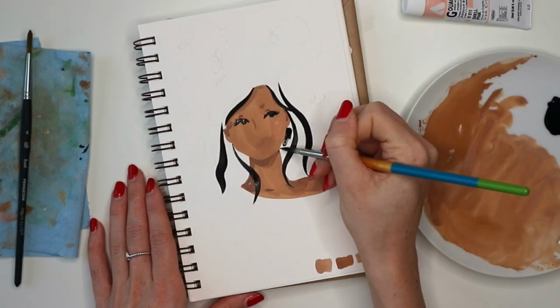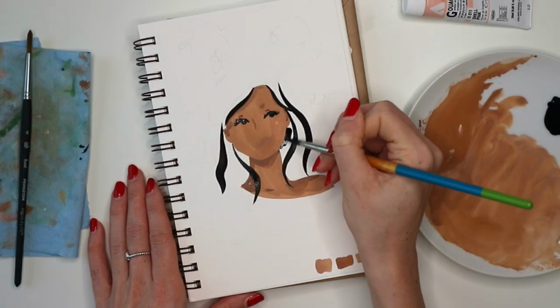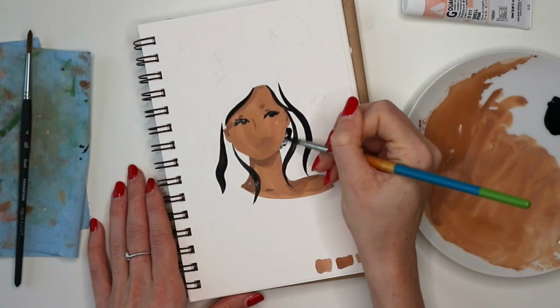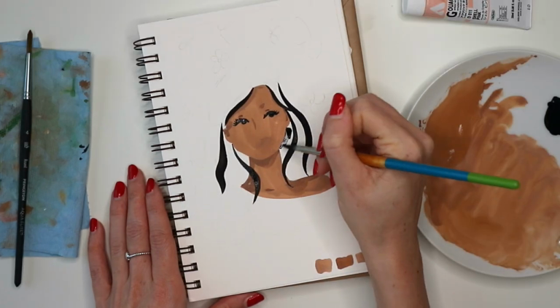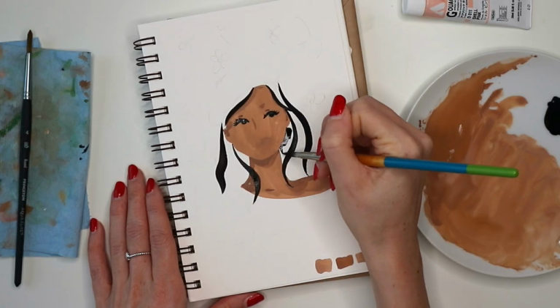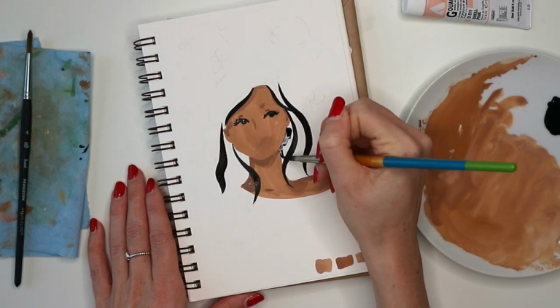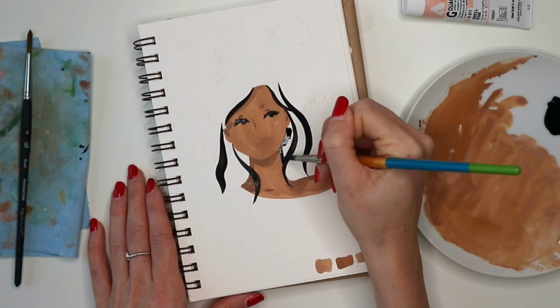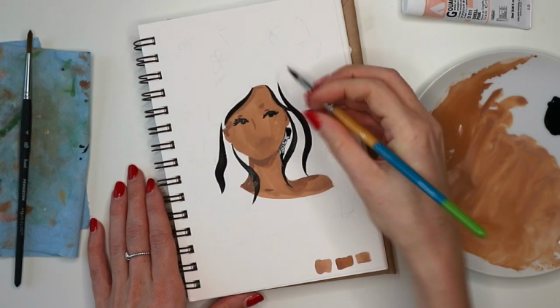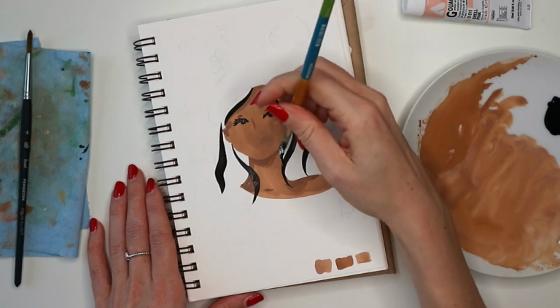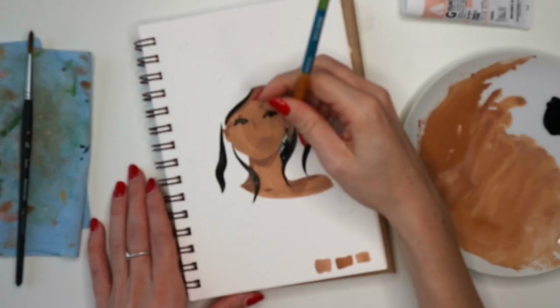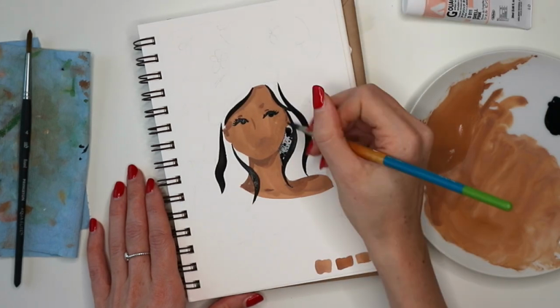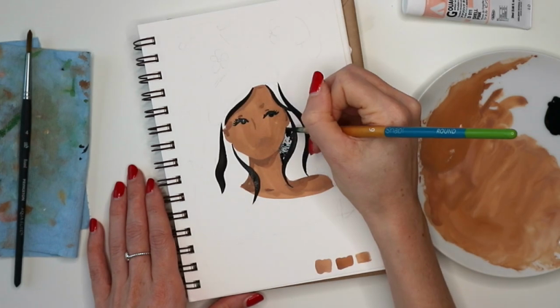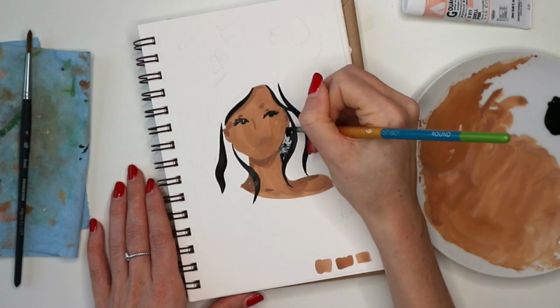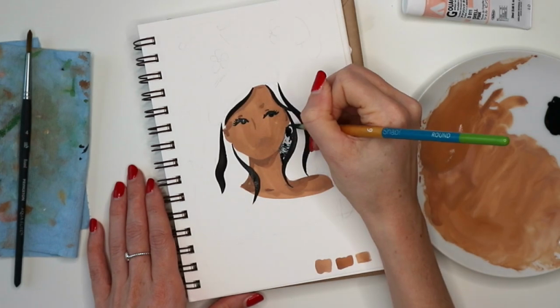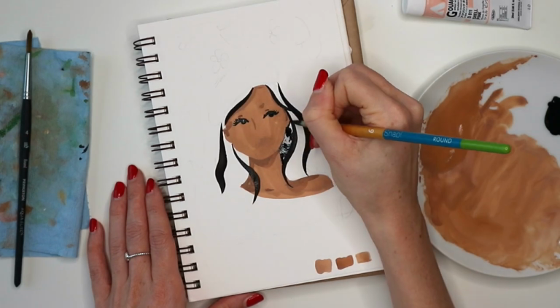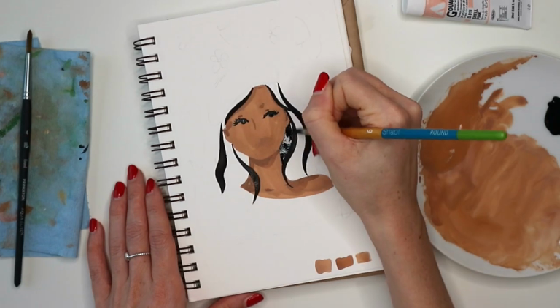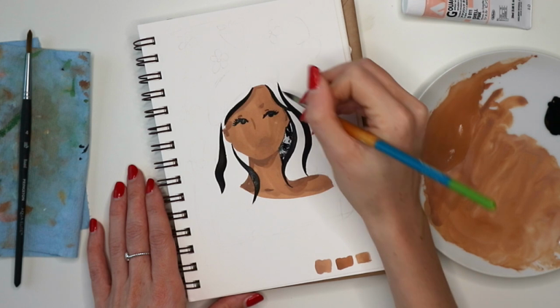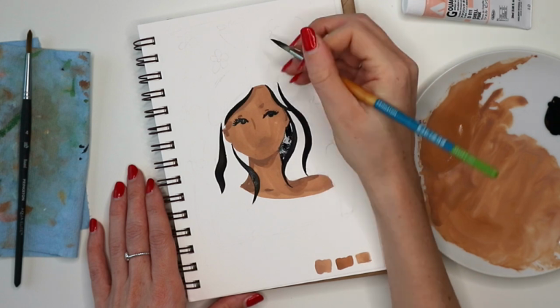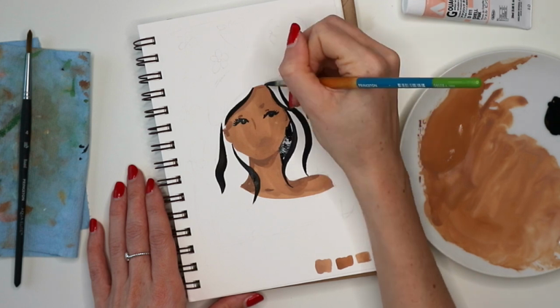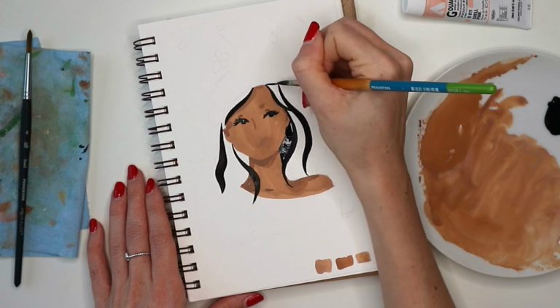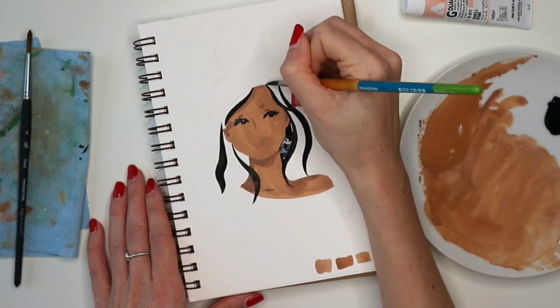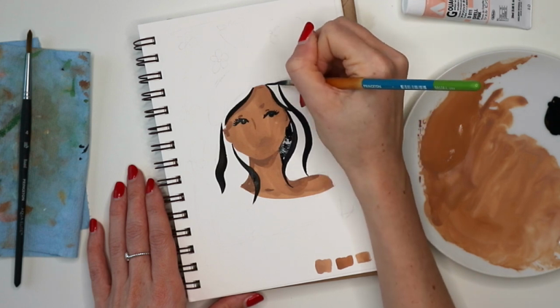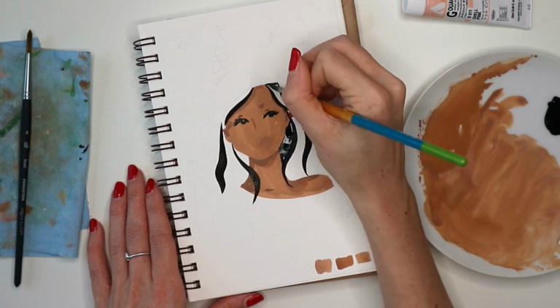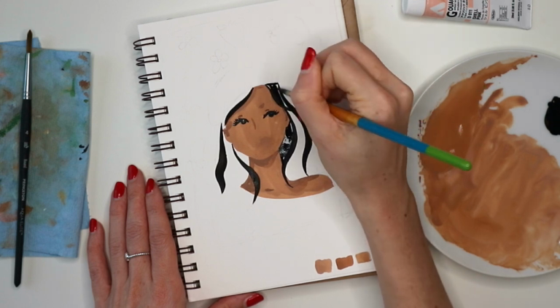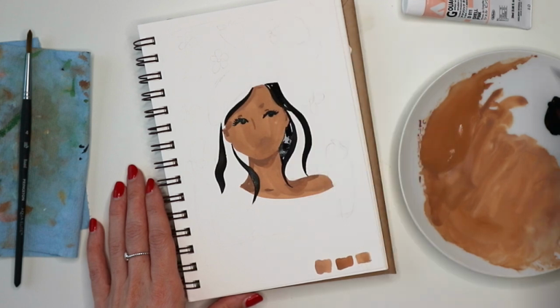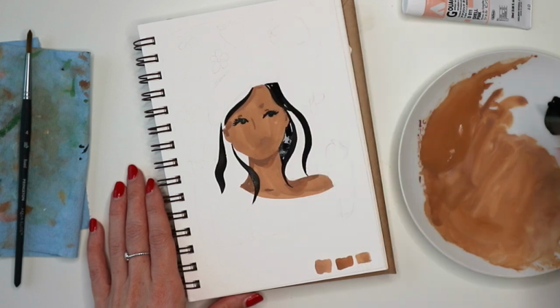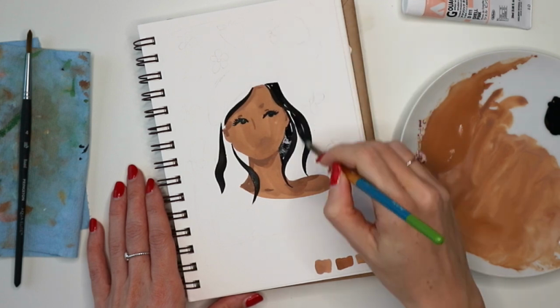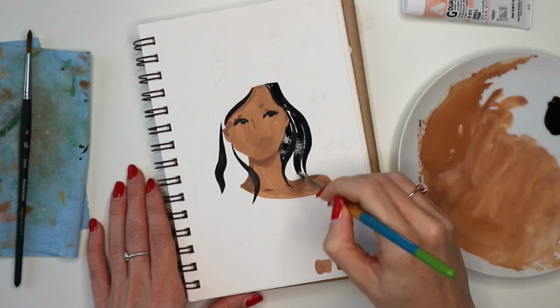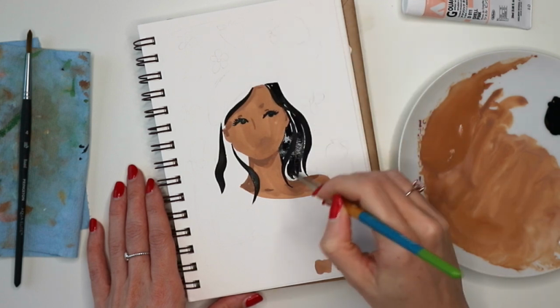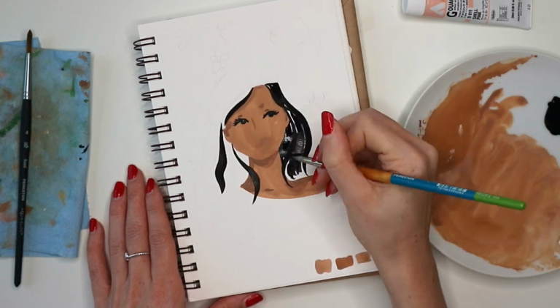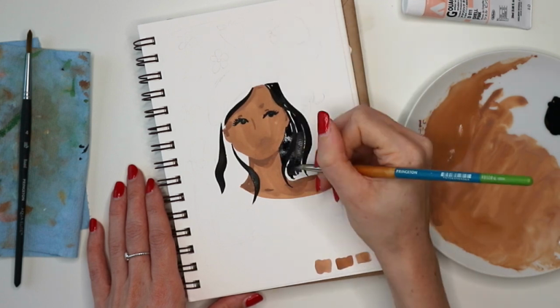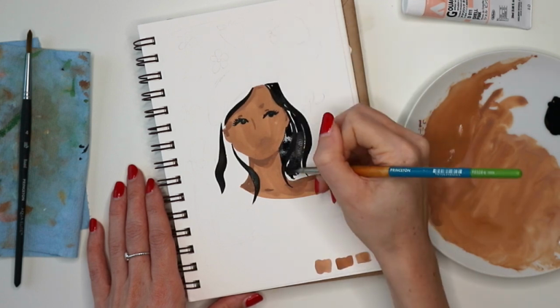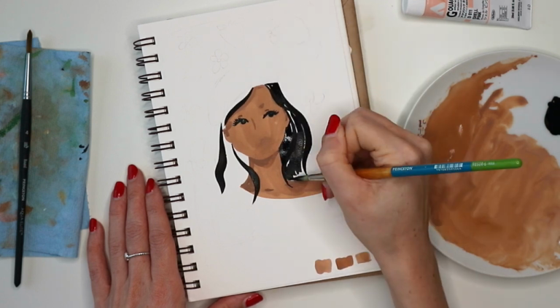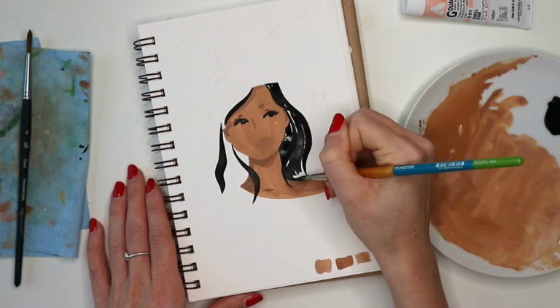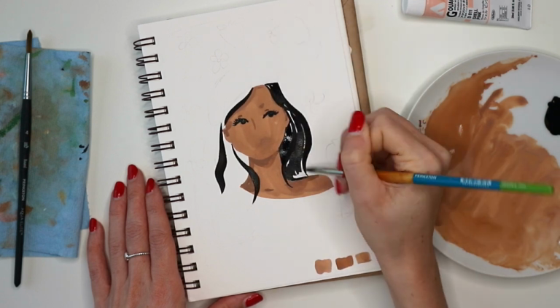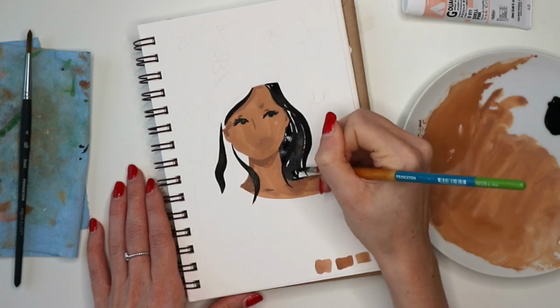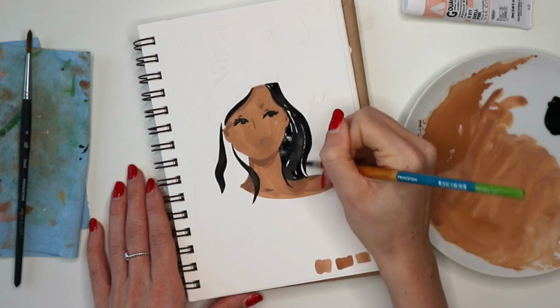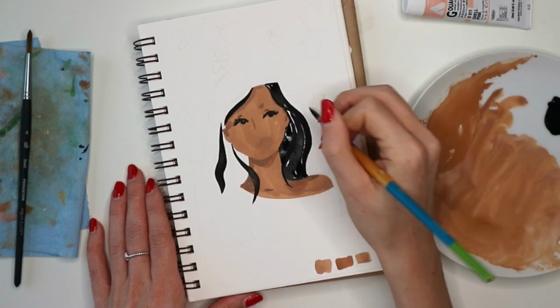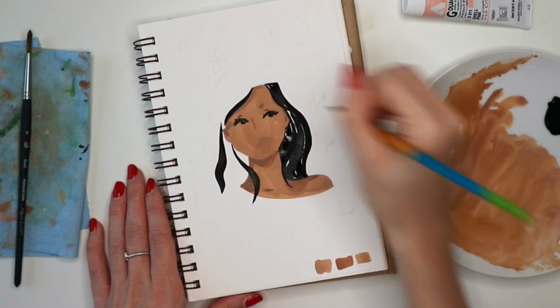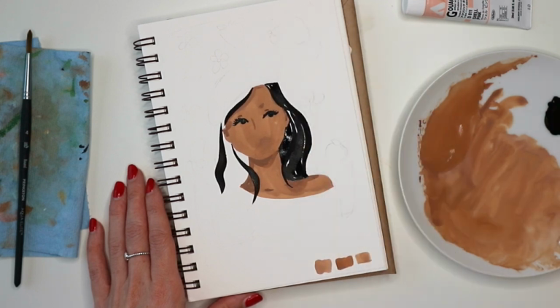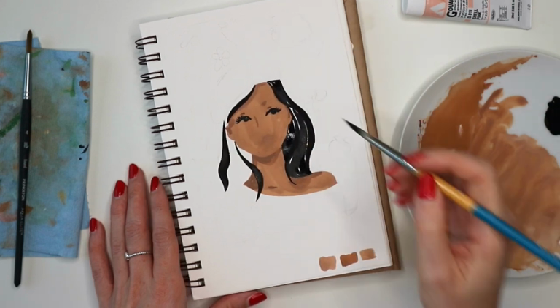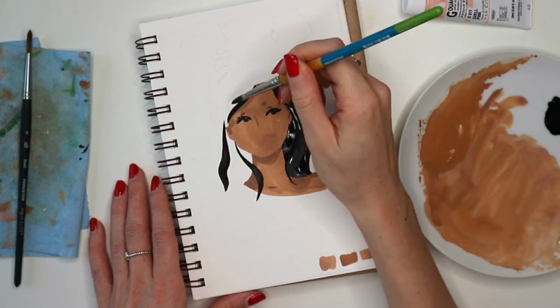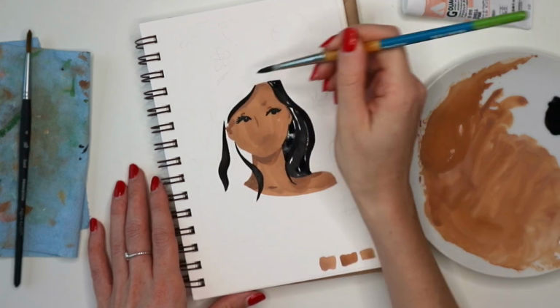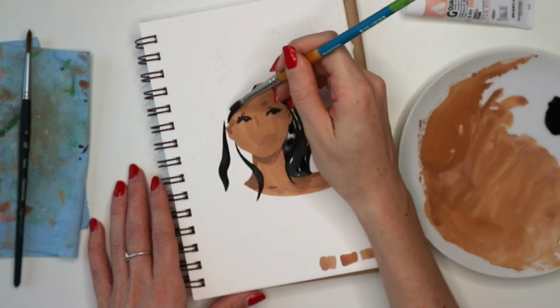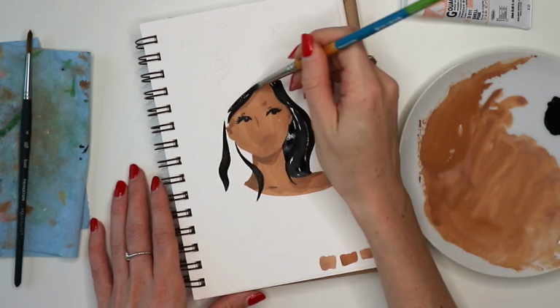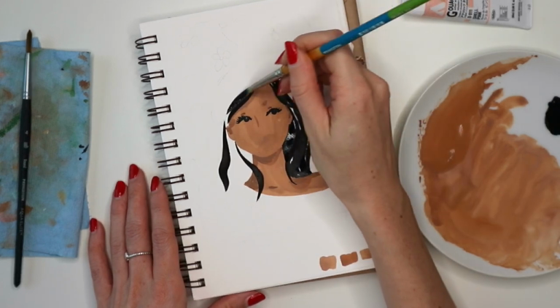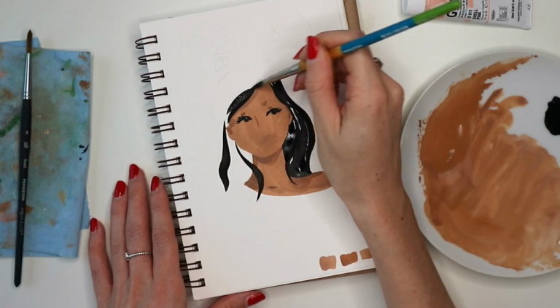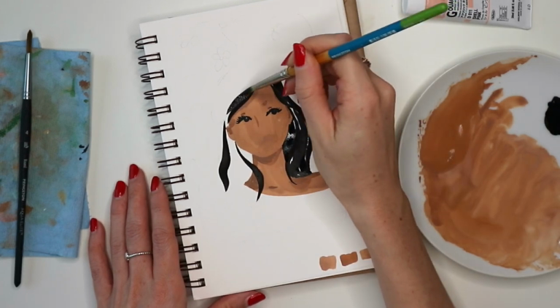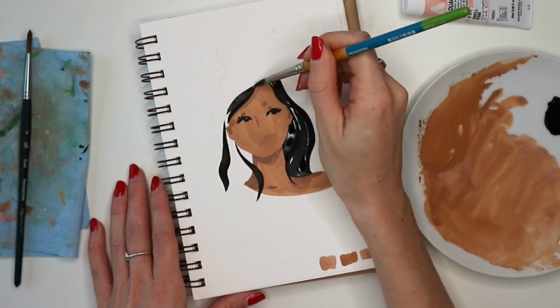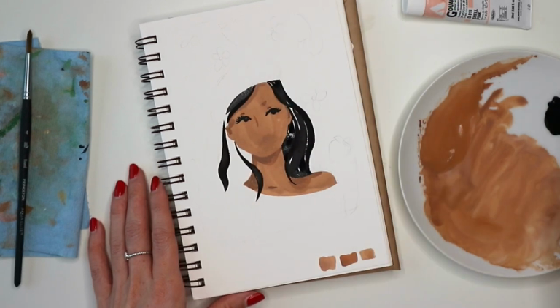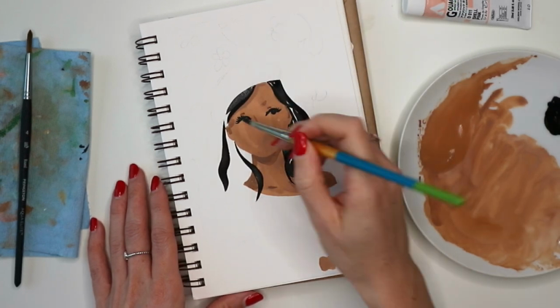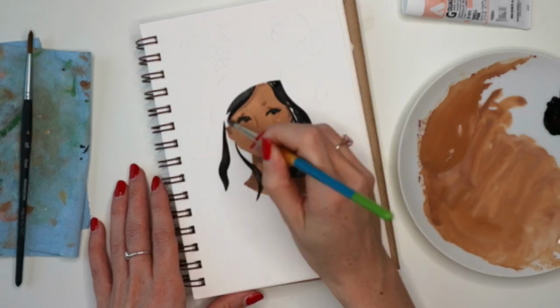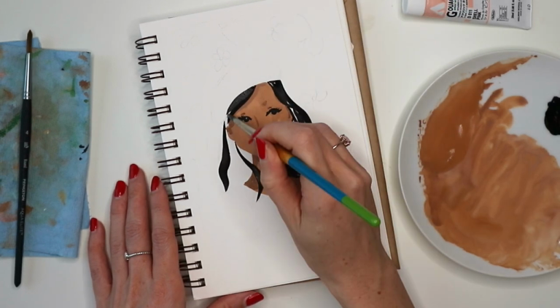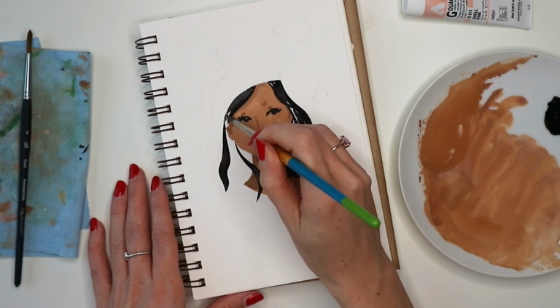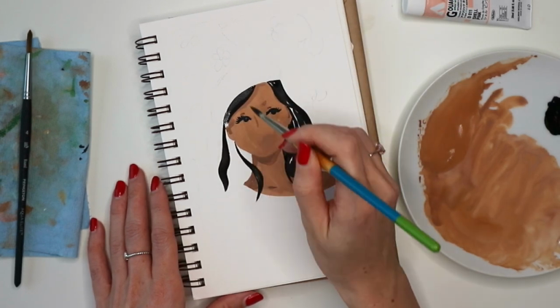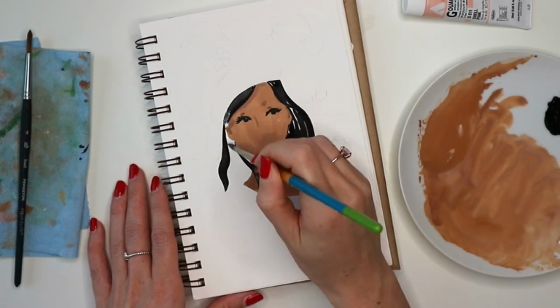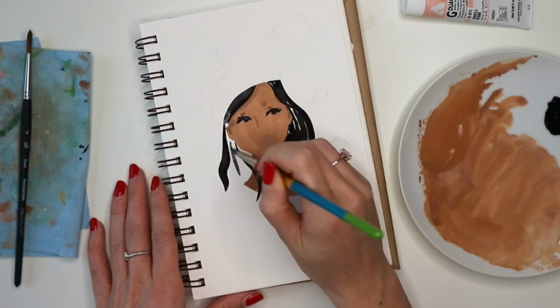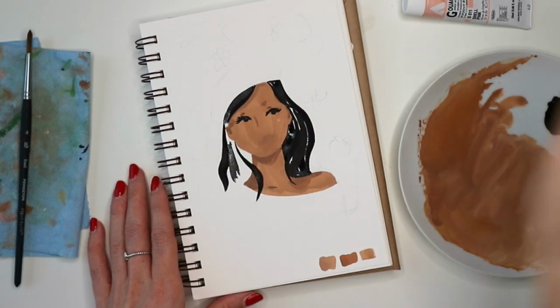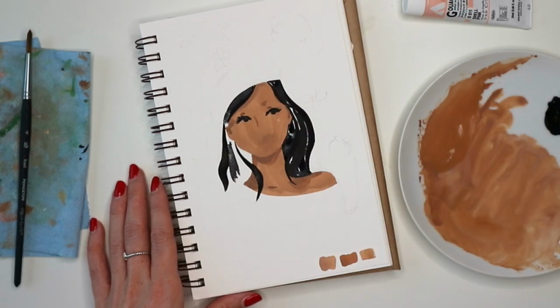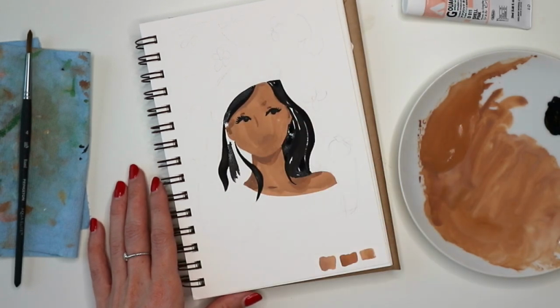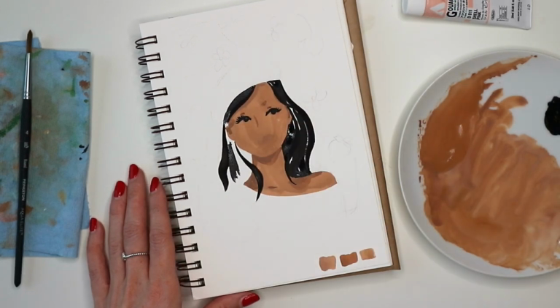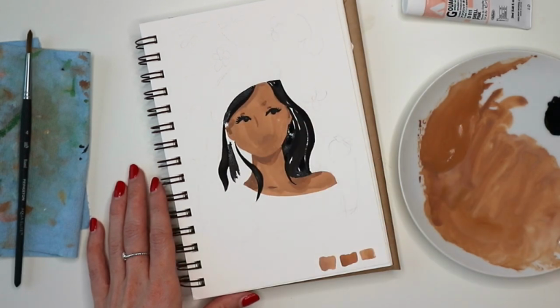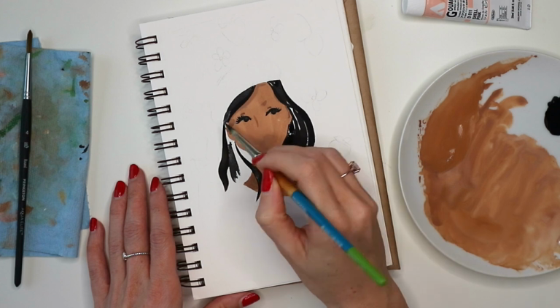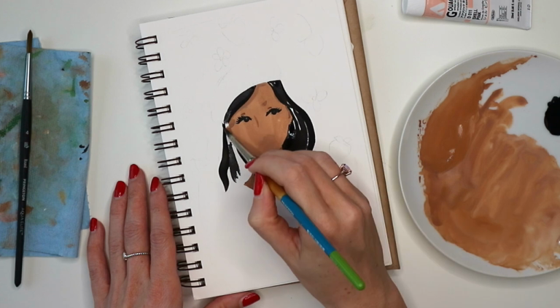Now I'll just go in and fill in the rest of the hair, focusing on the shapes of the hair again instead of individual strands.